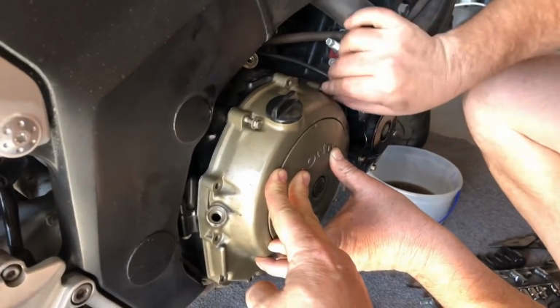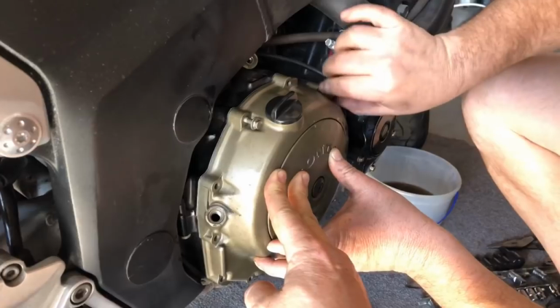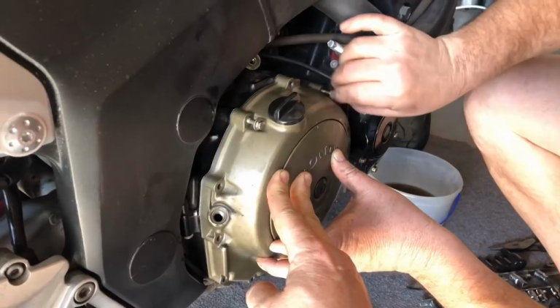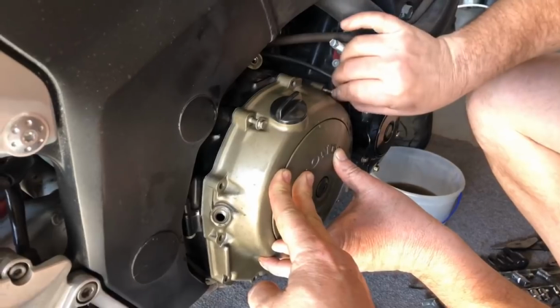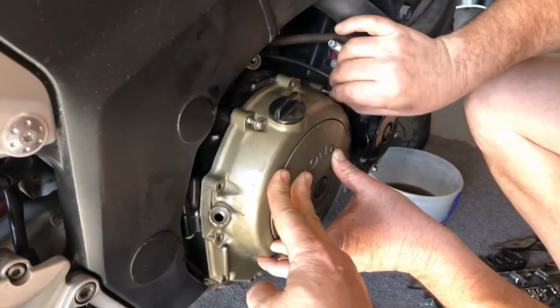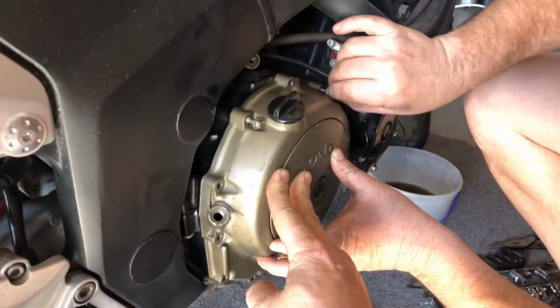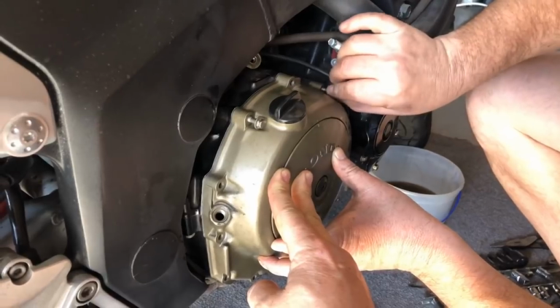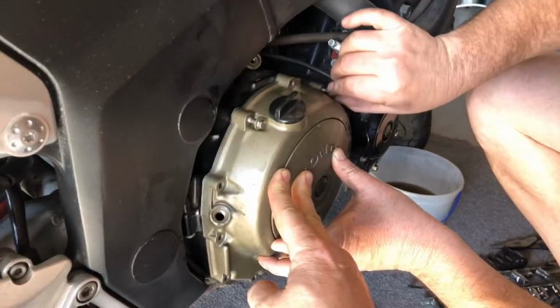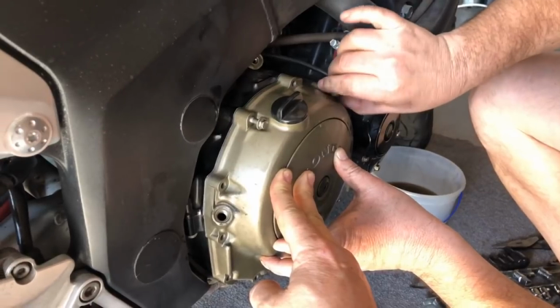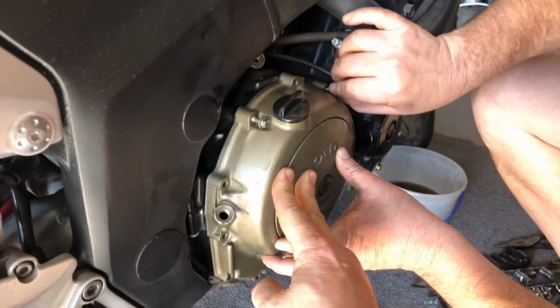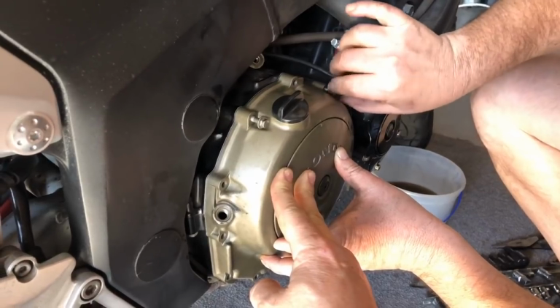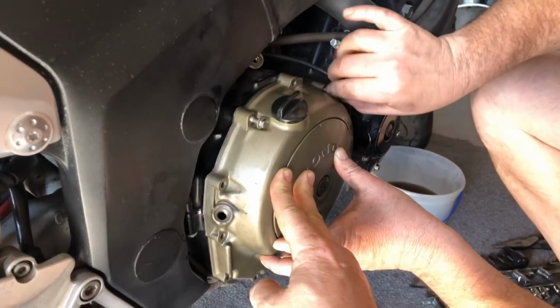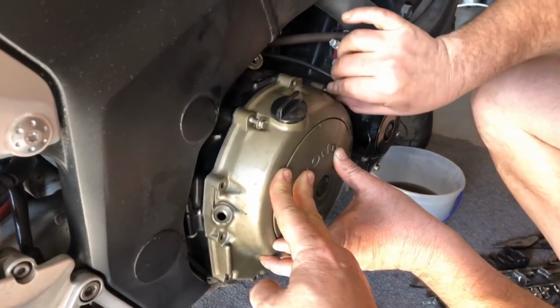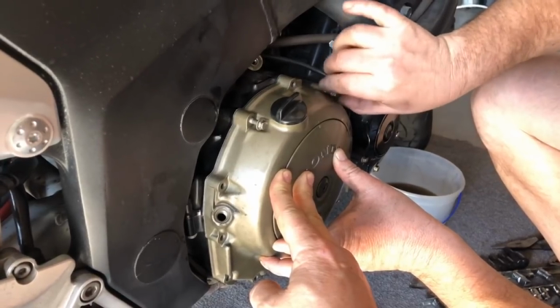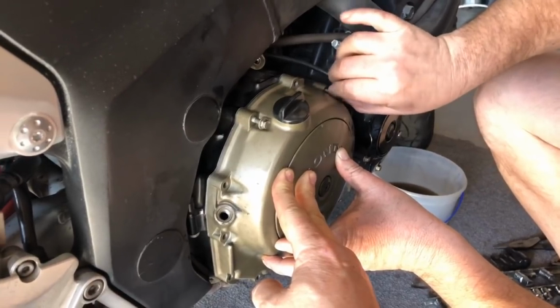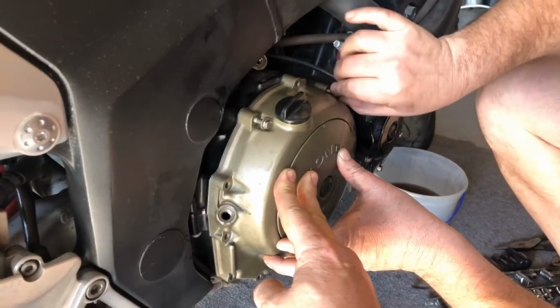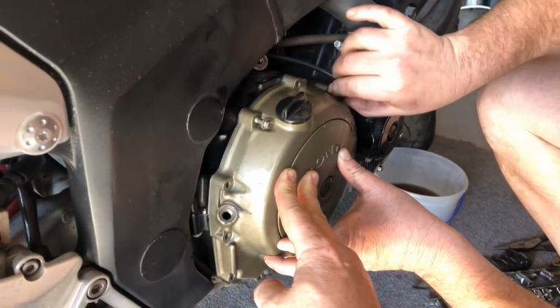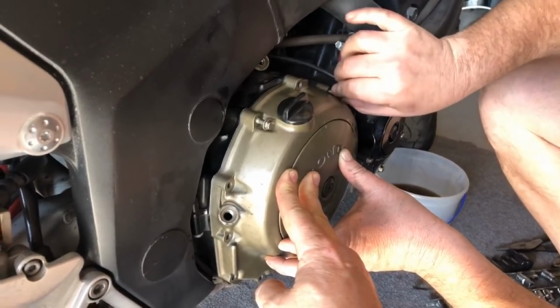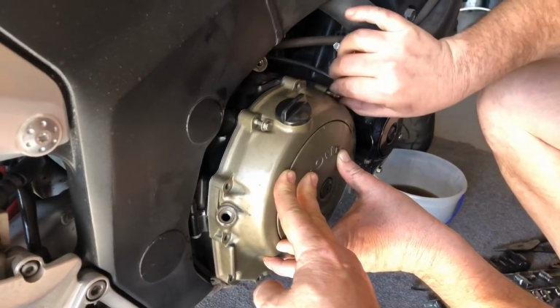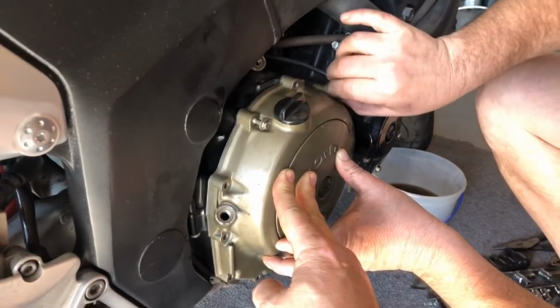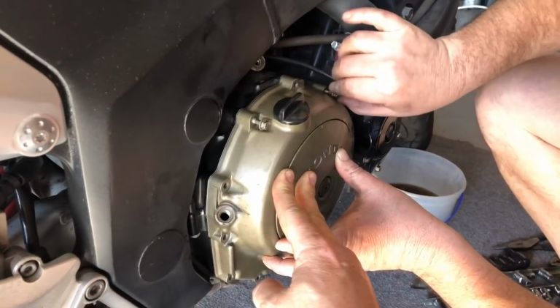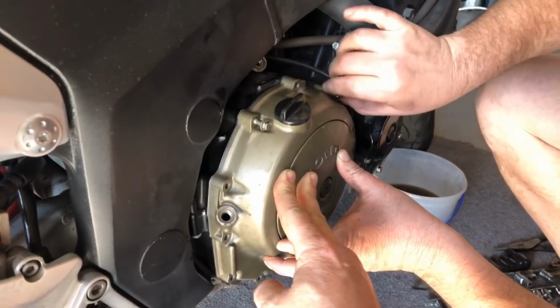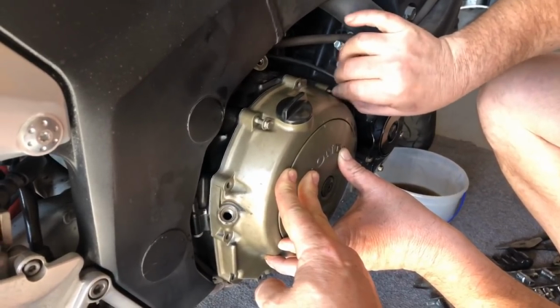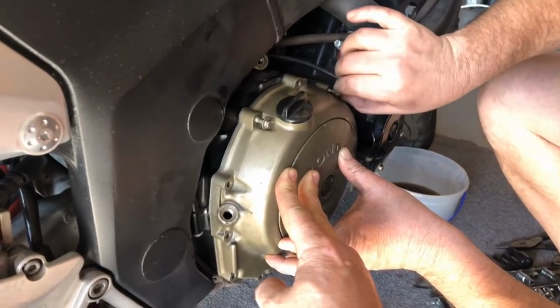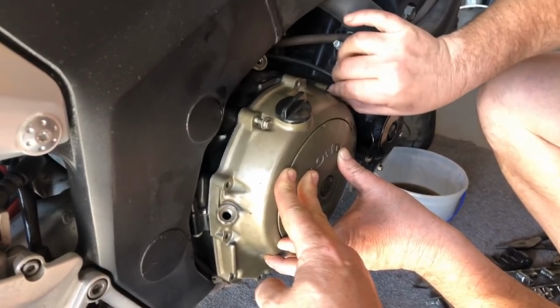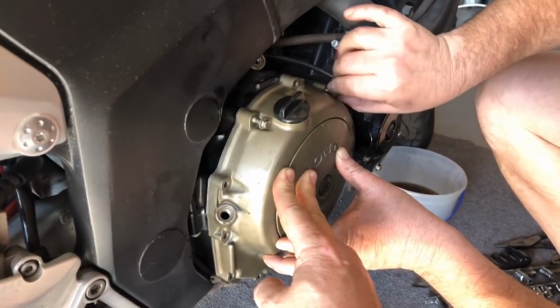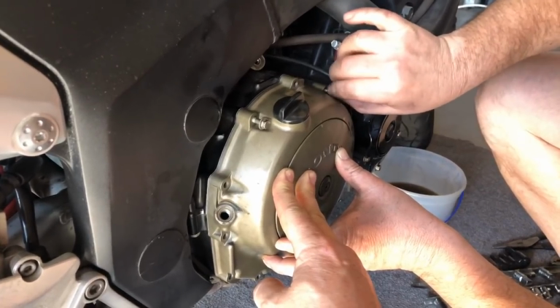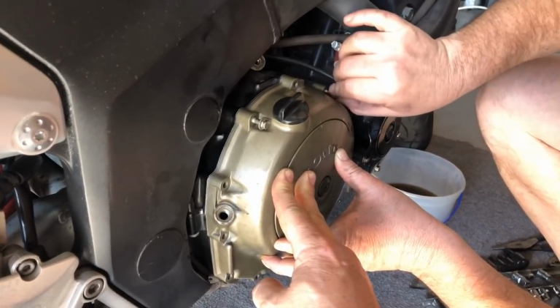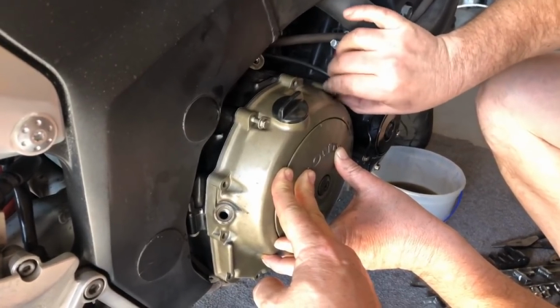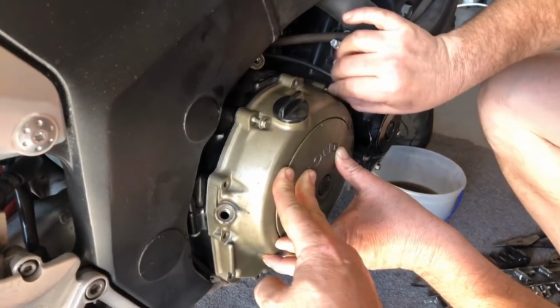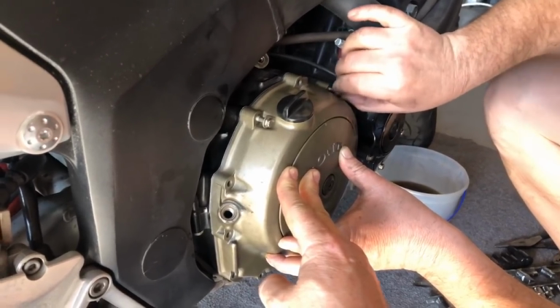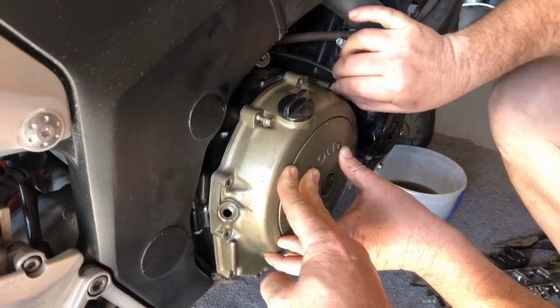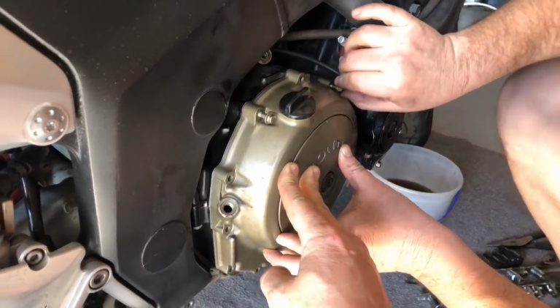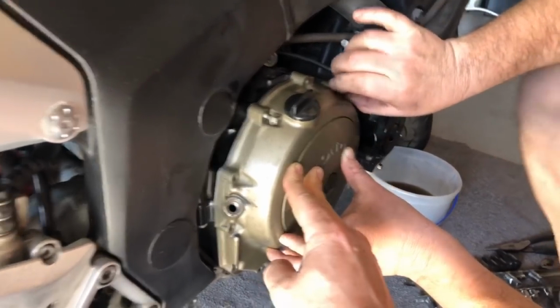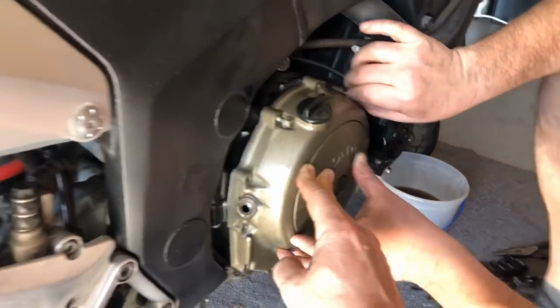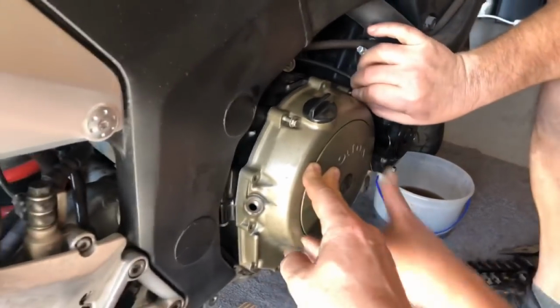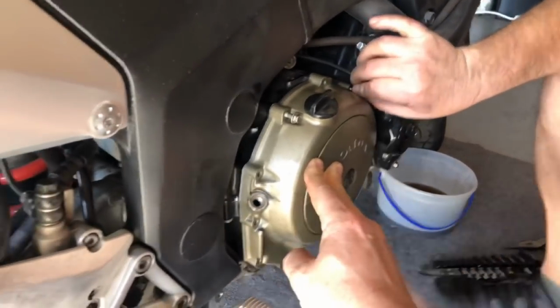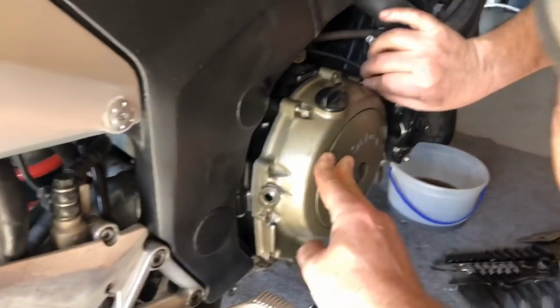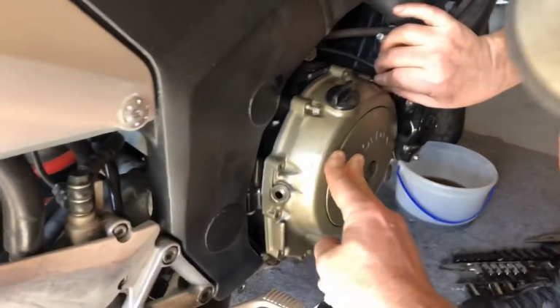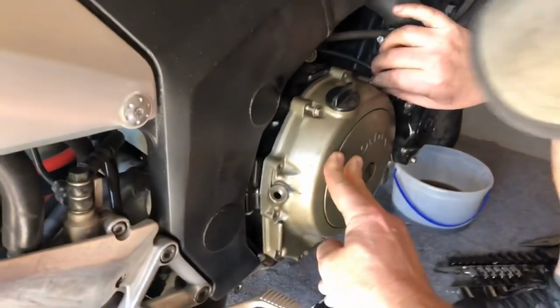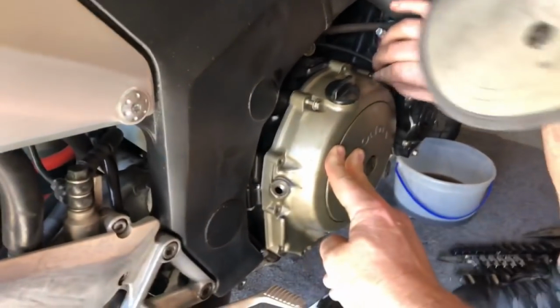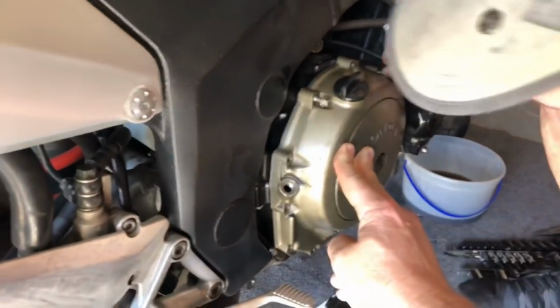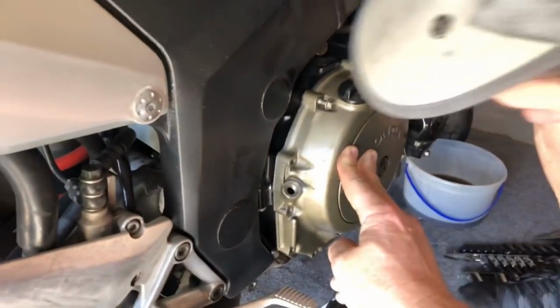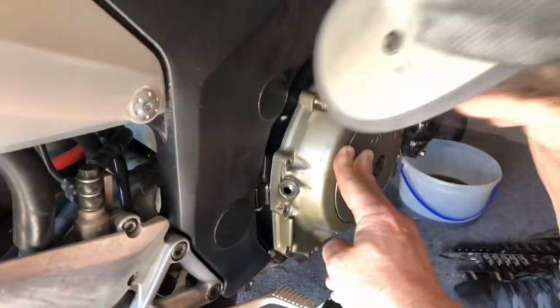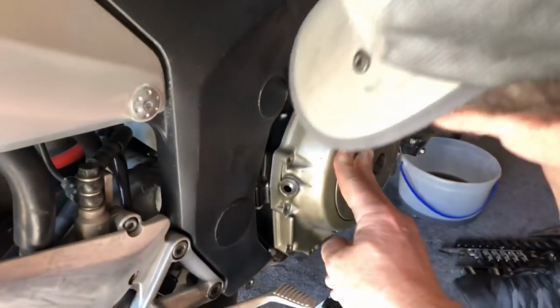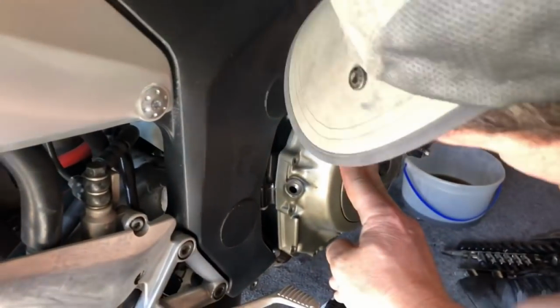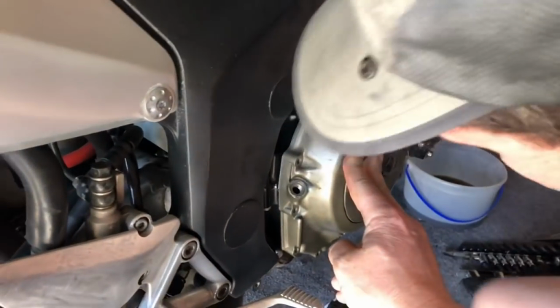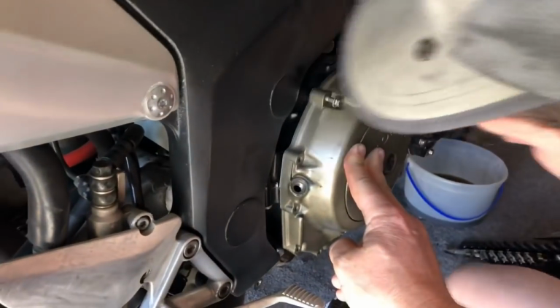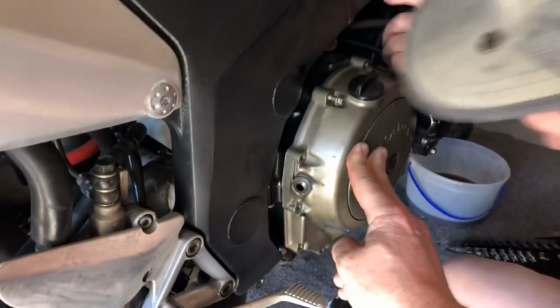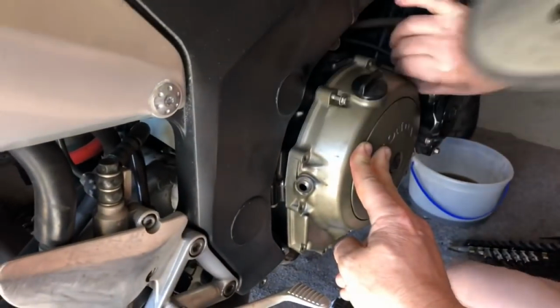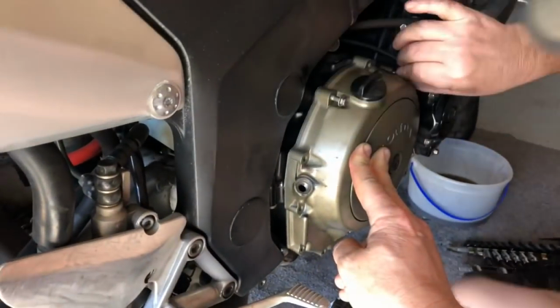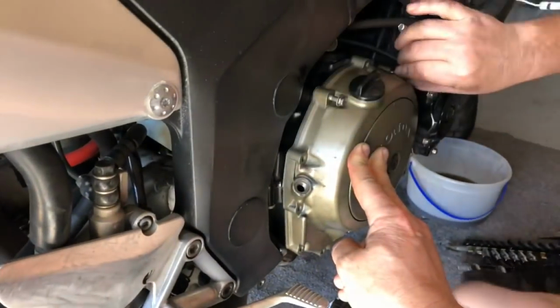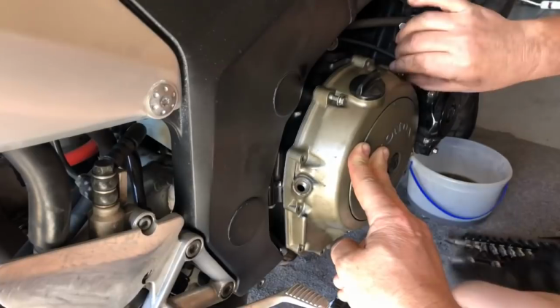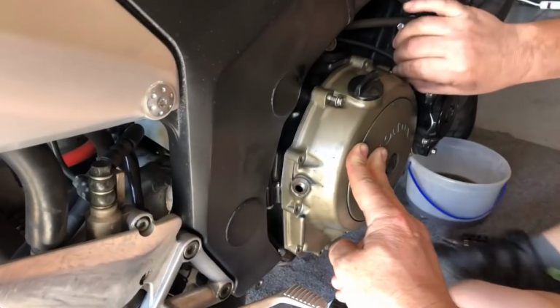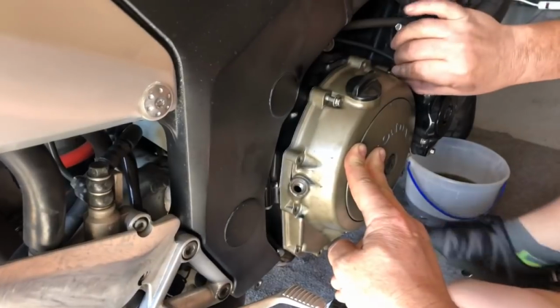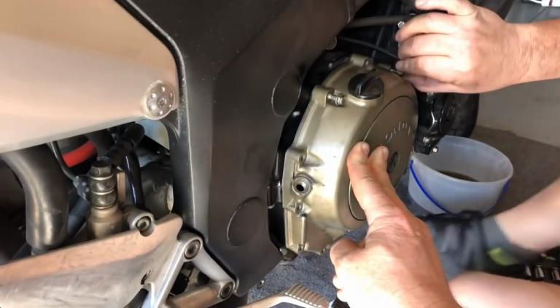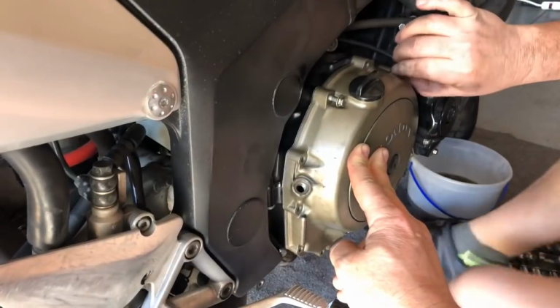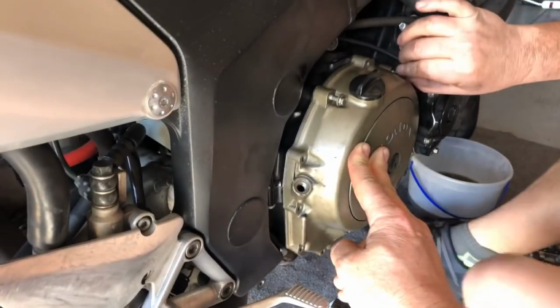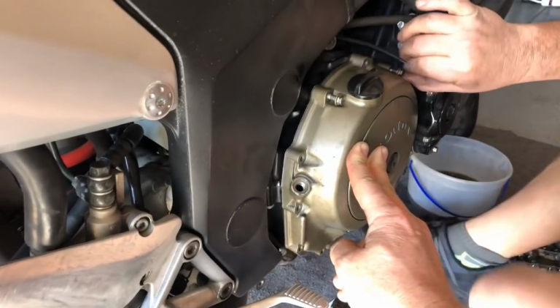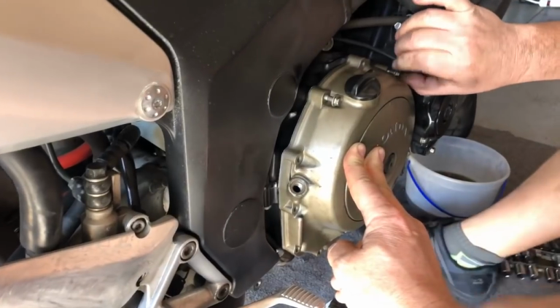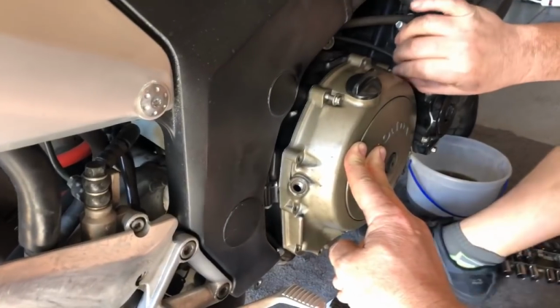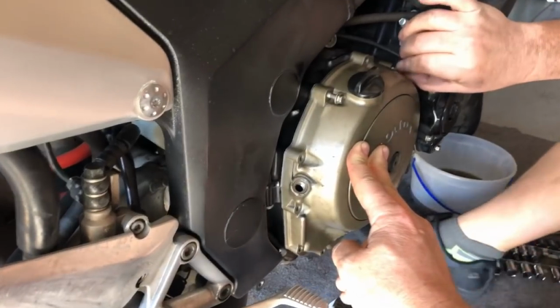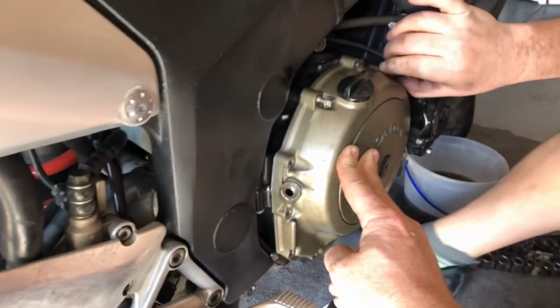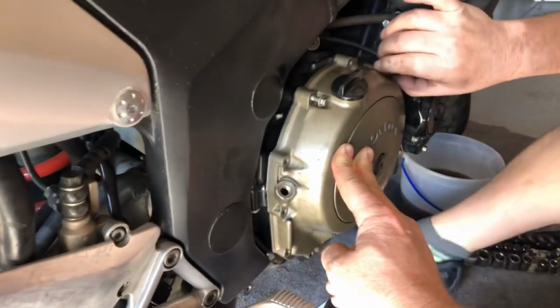Get all the bolts through and make sure they push through easily. You can see the gasket here, so I think we're going to be fine.